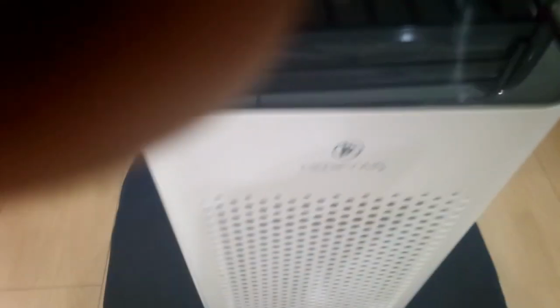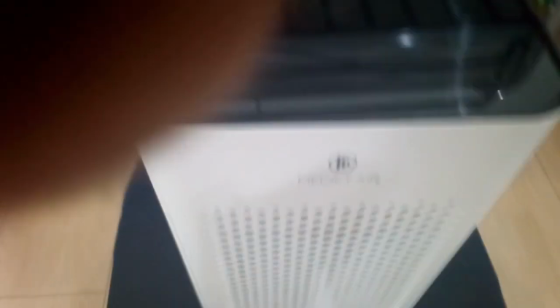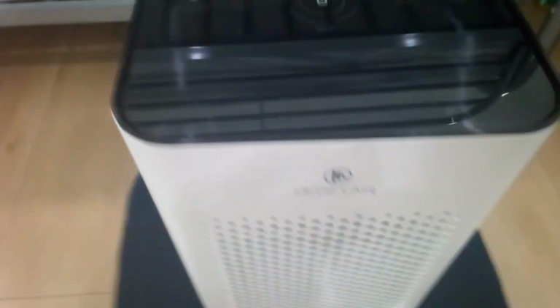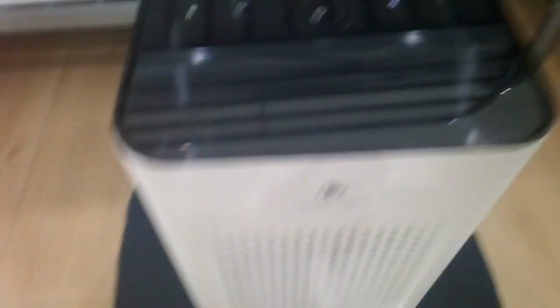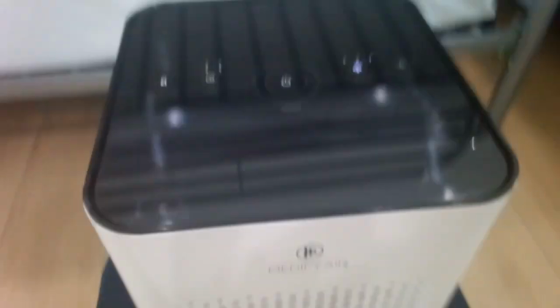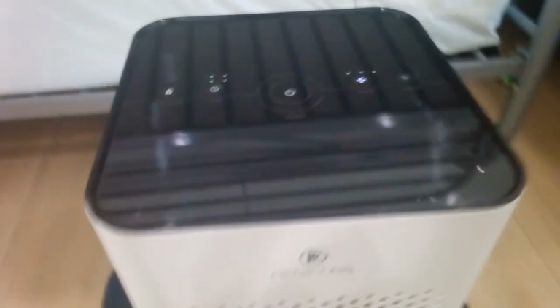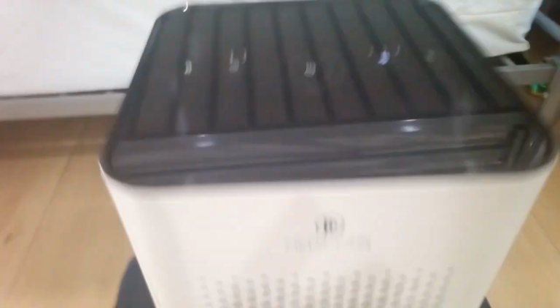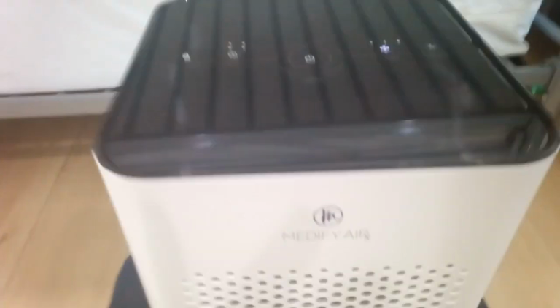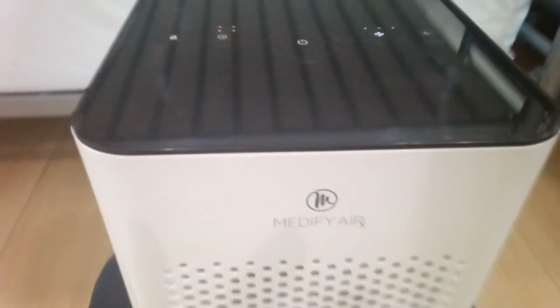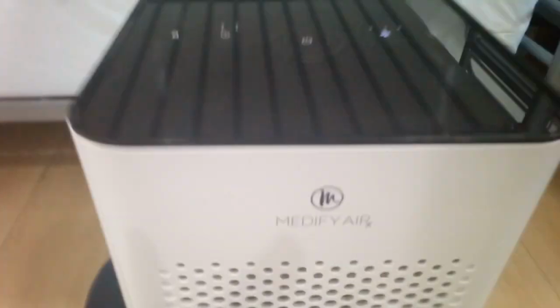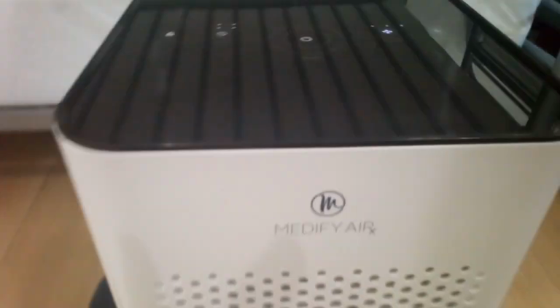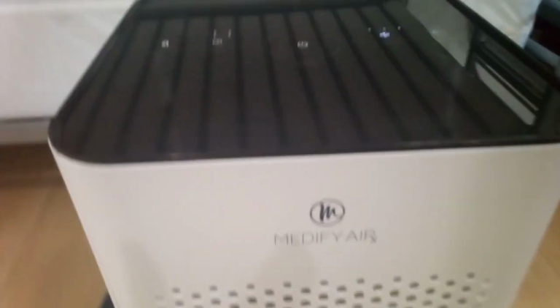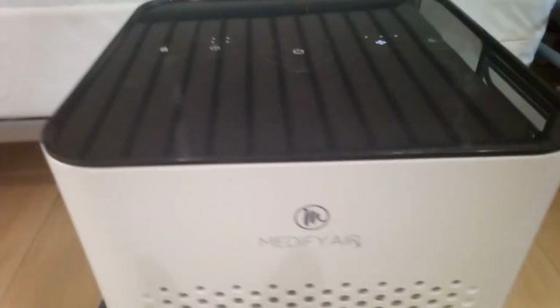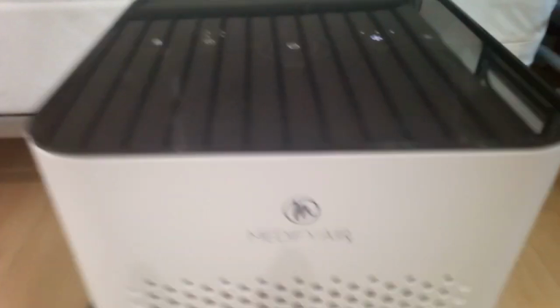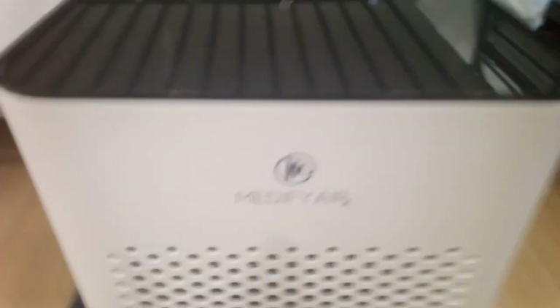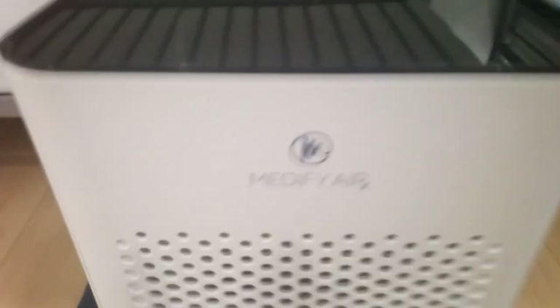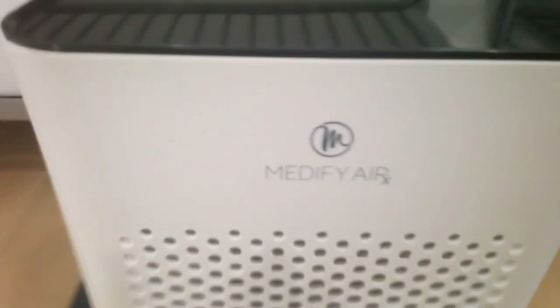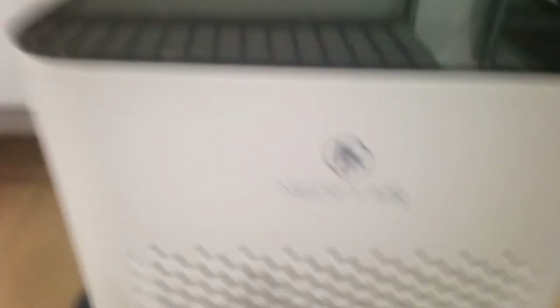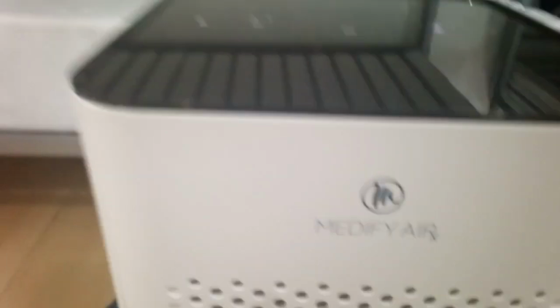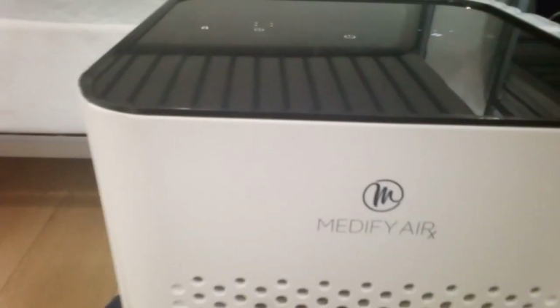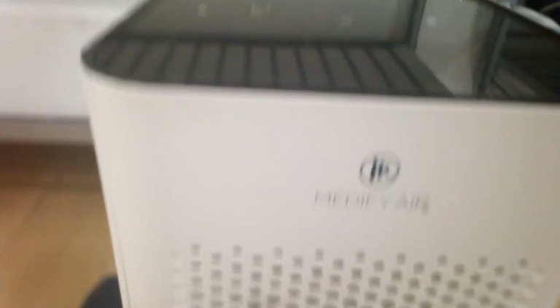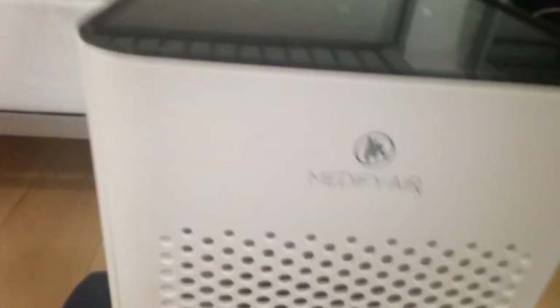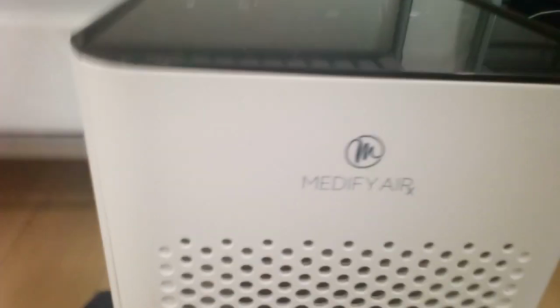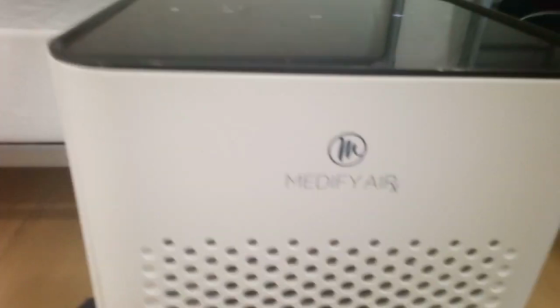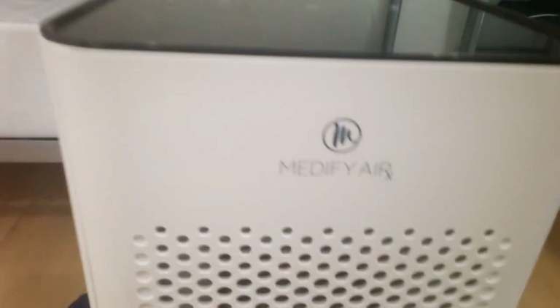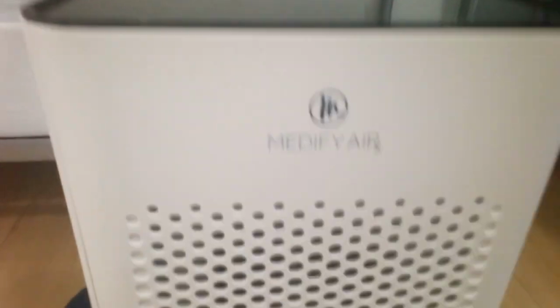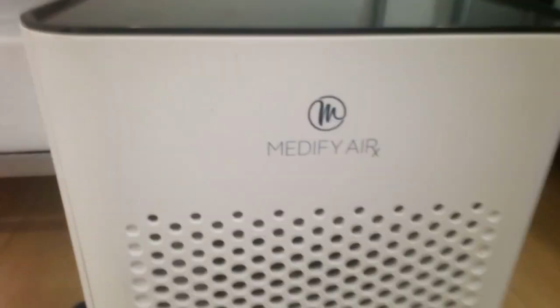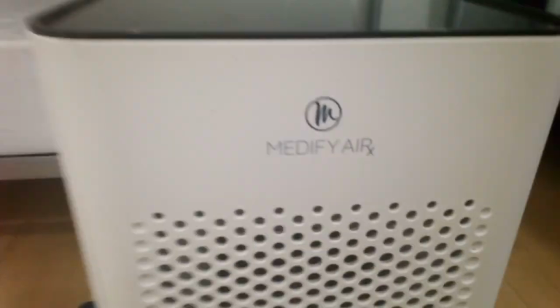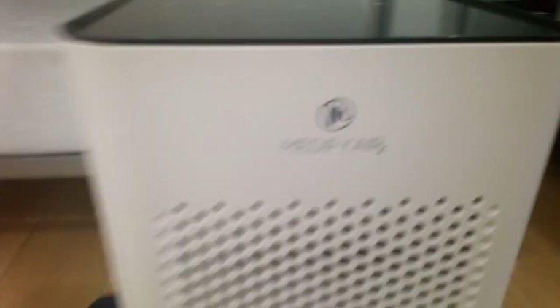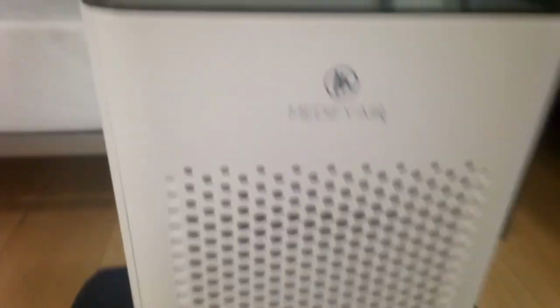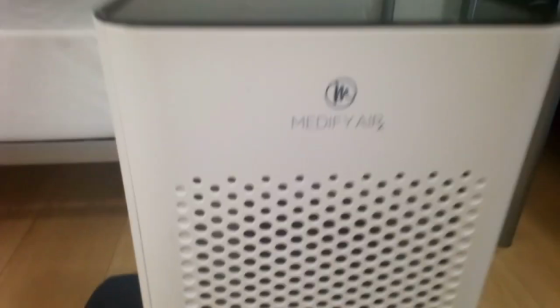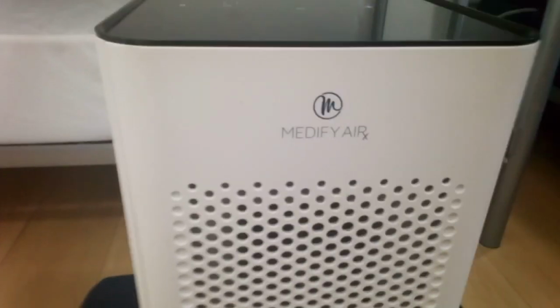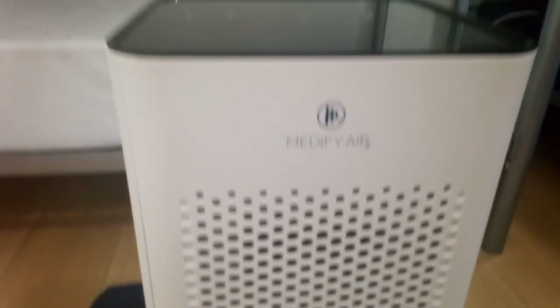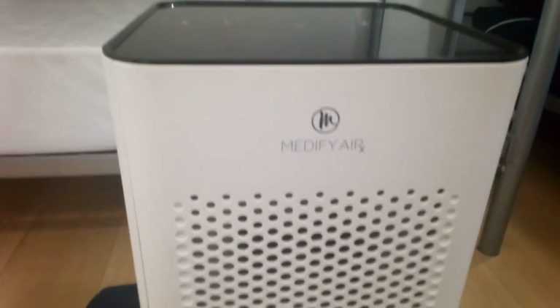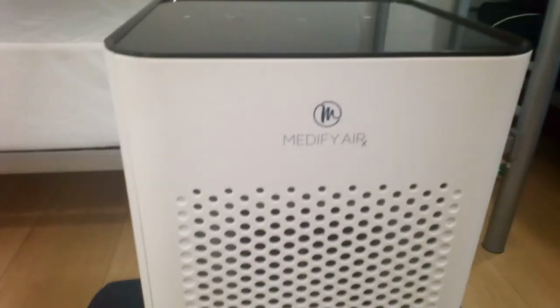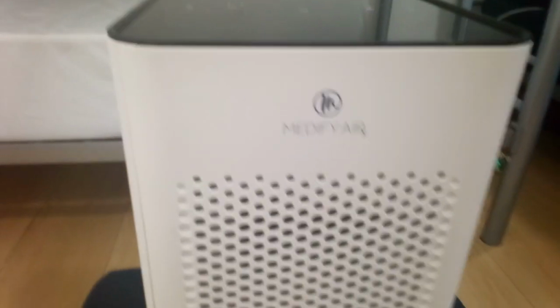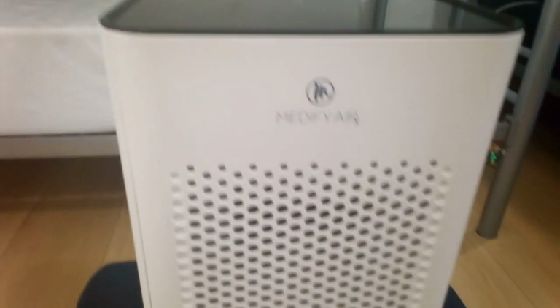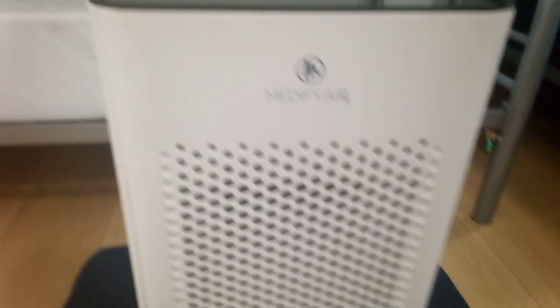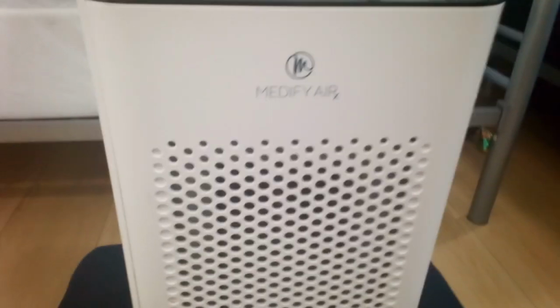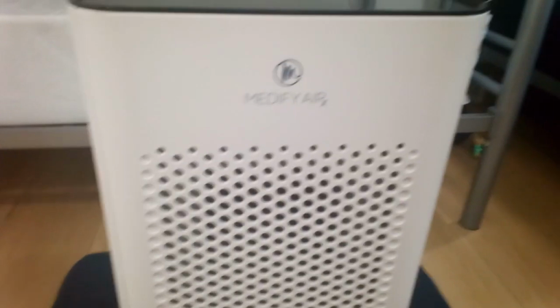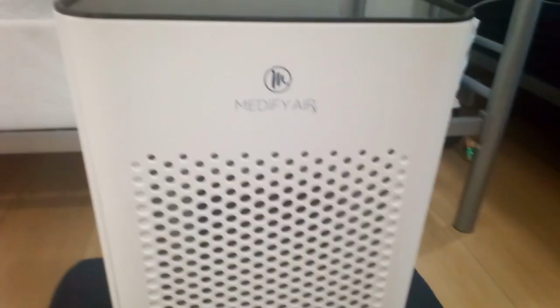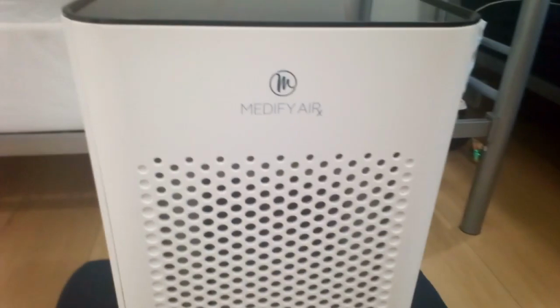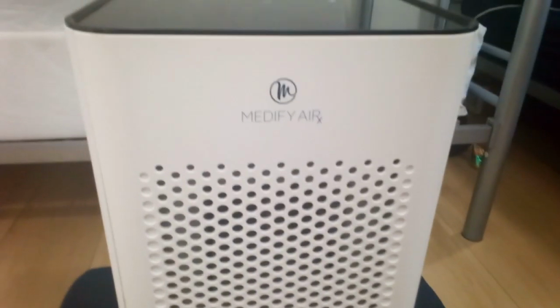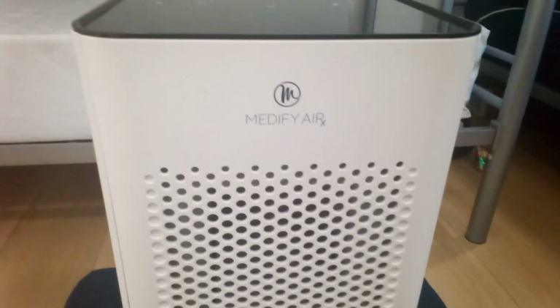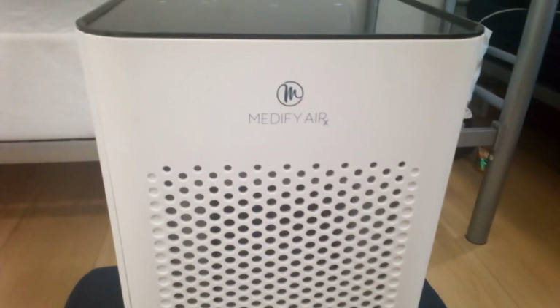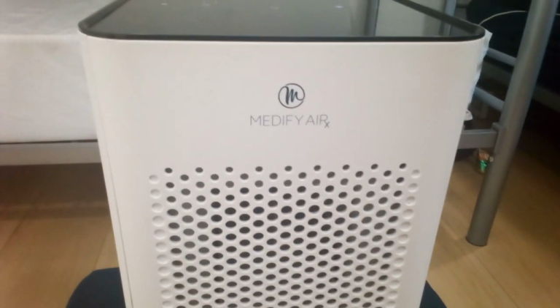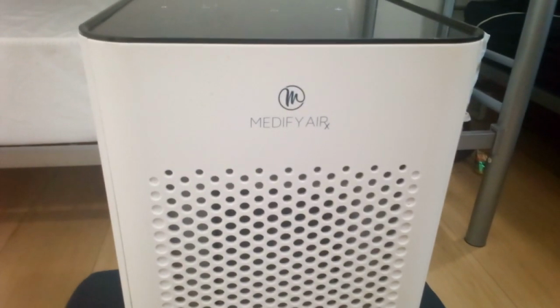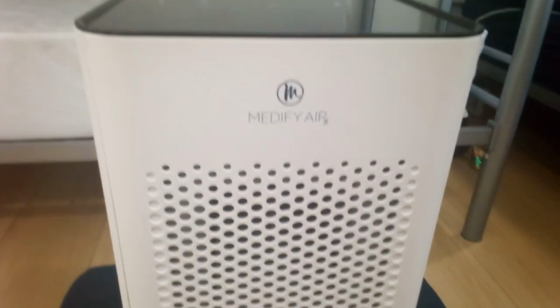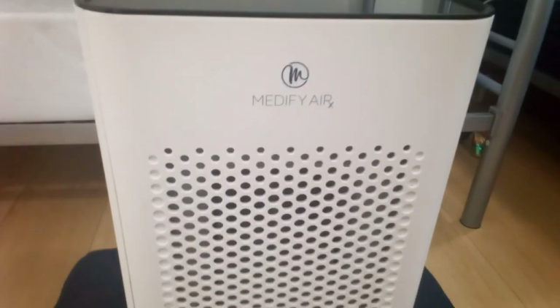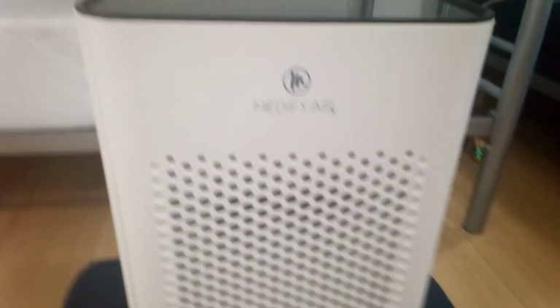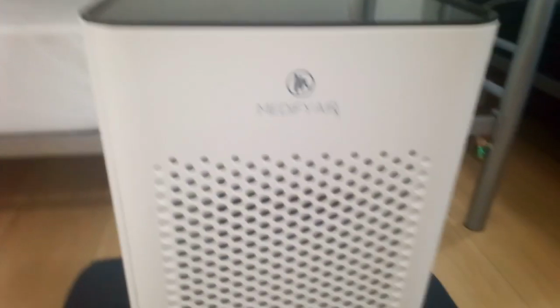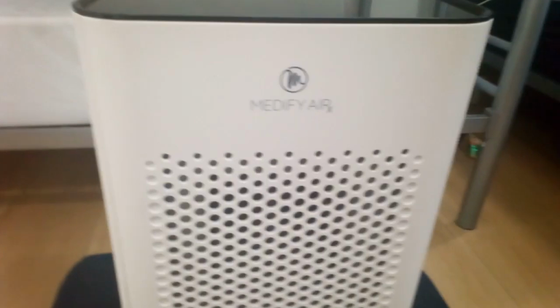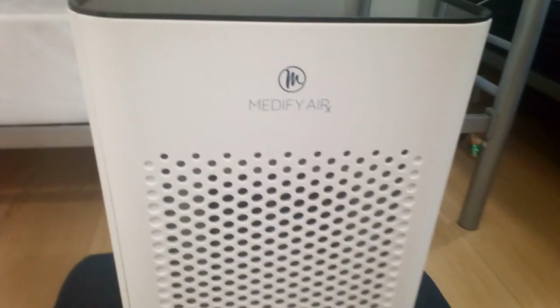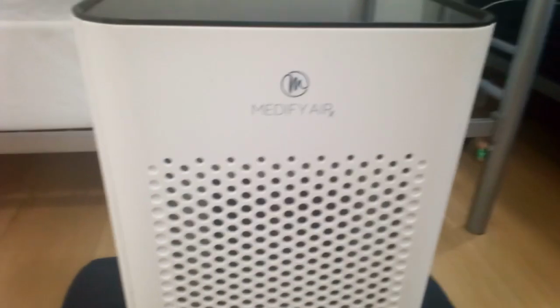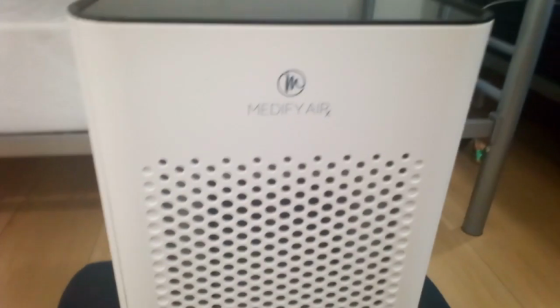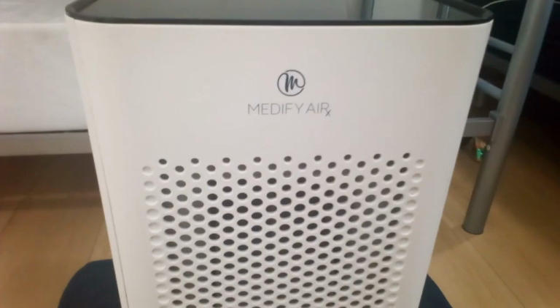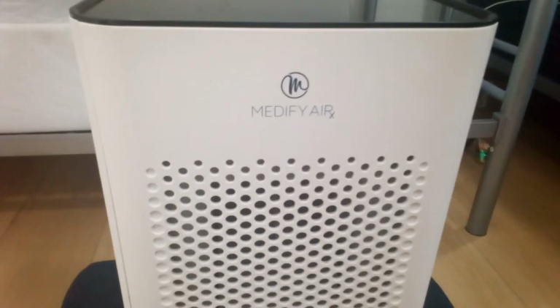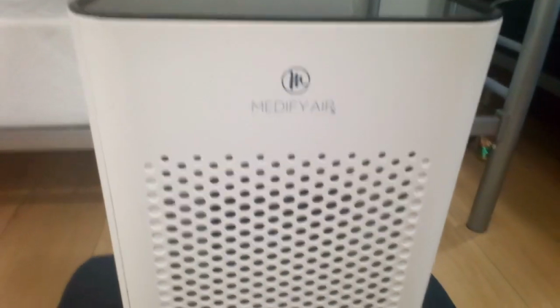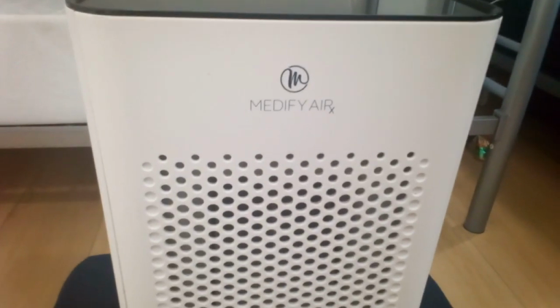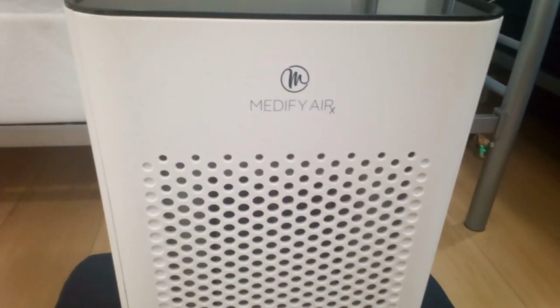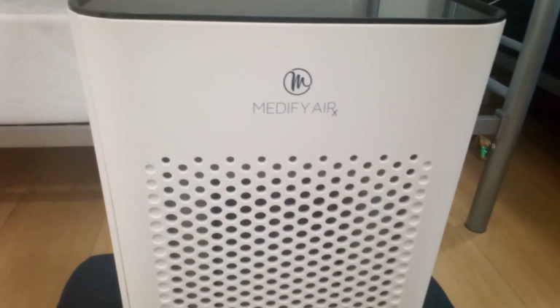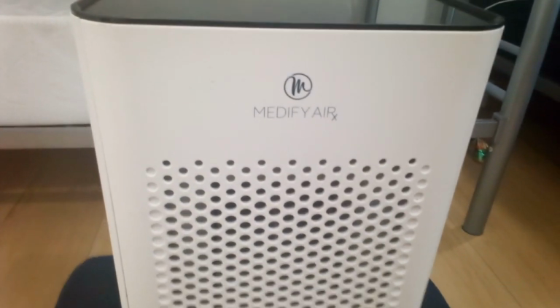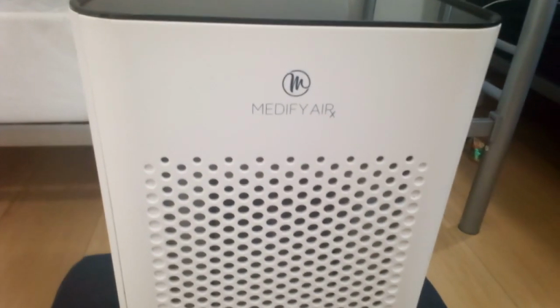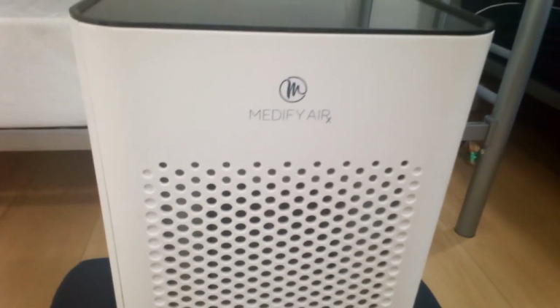So again, the Medify Air X MA25 — I definitely suggest it for anyone that needs an air purifier in their home.